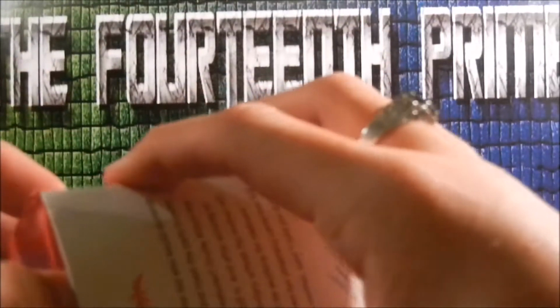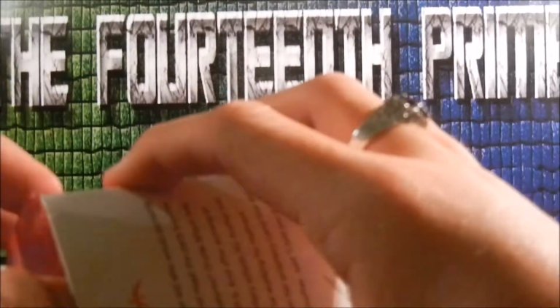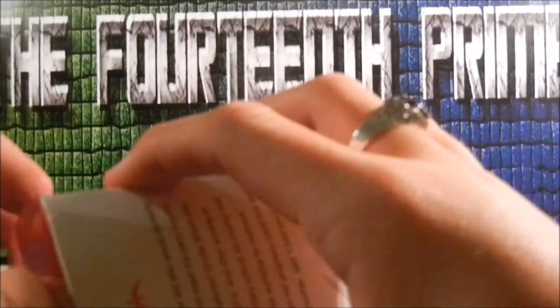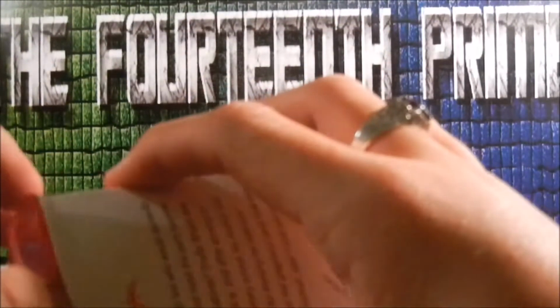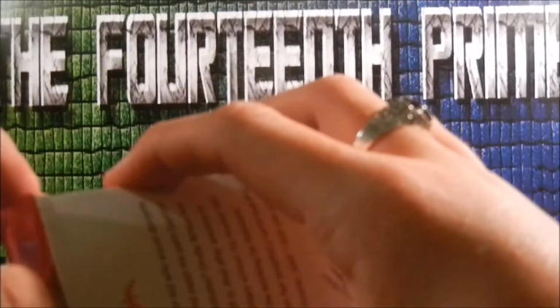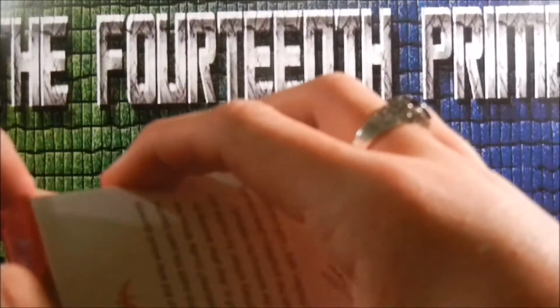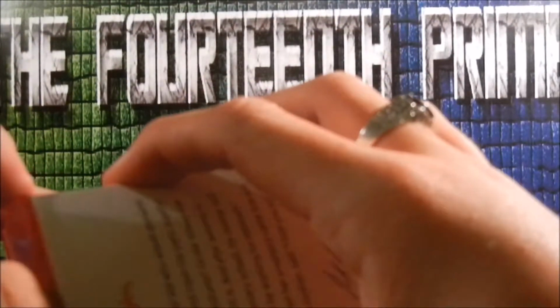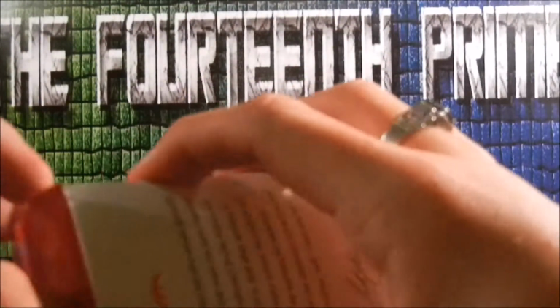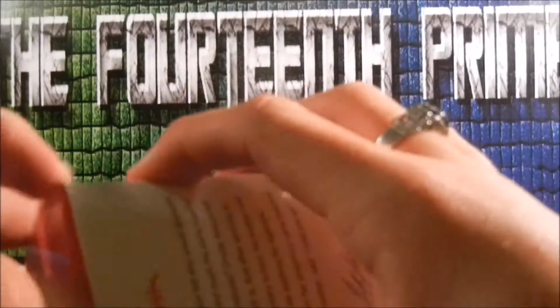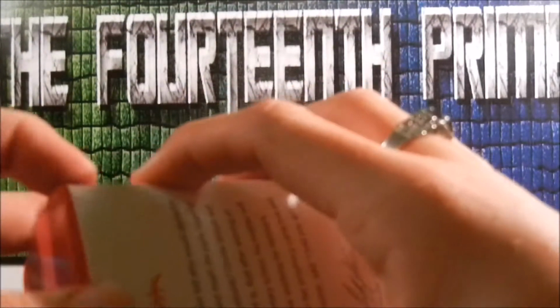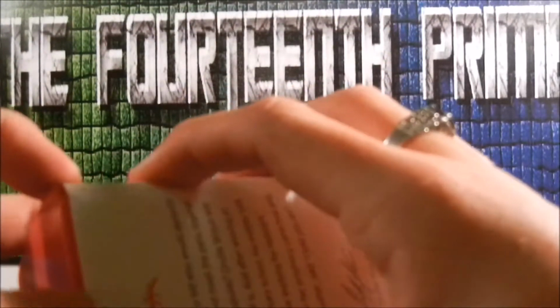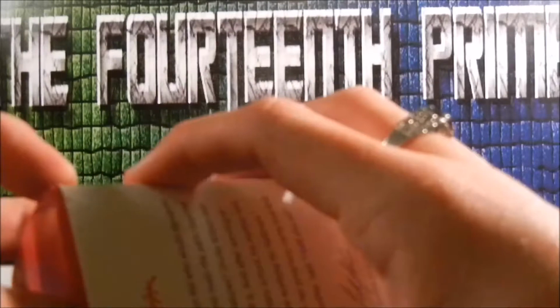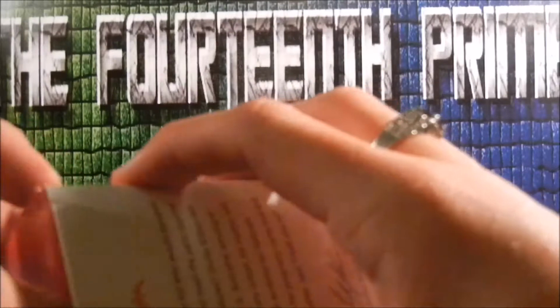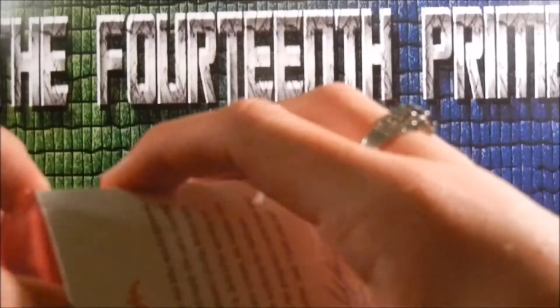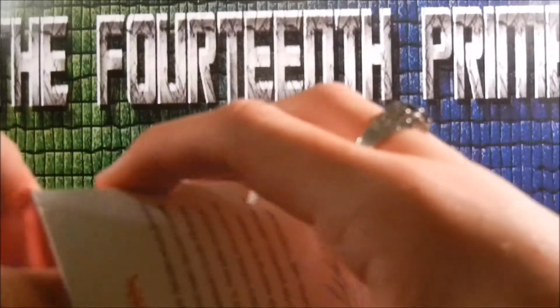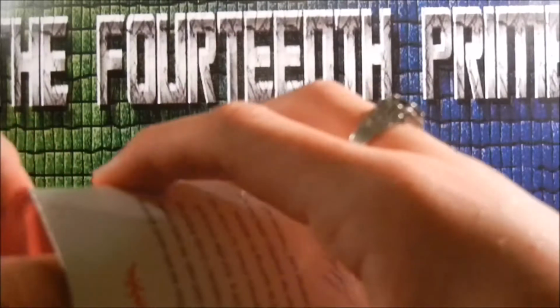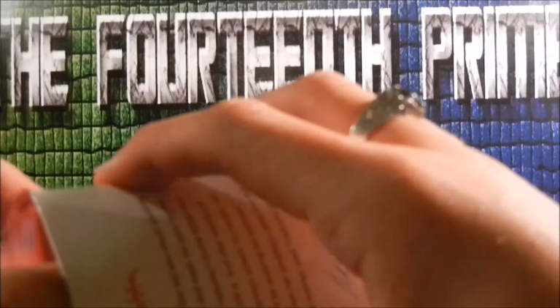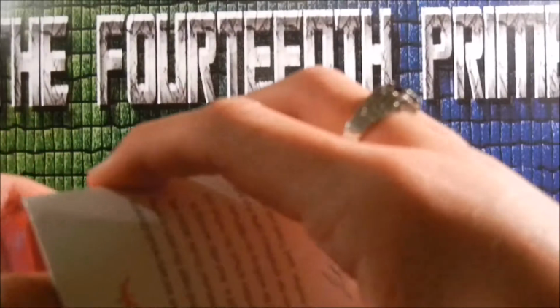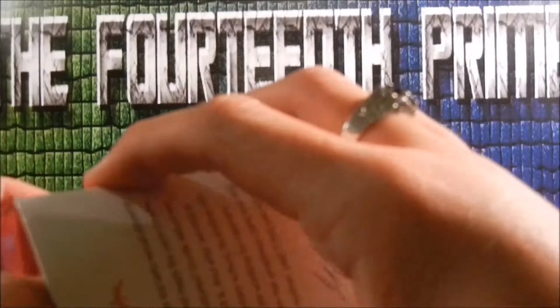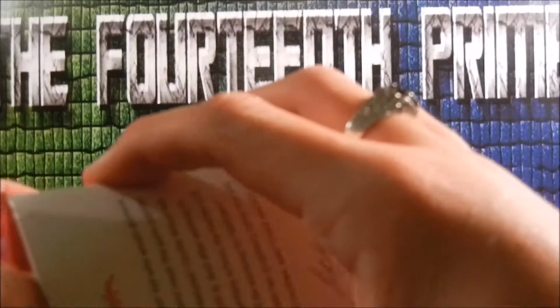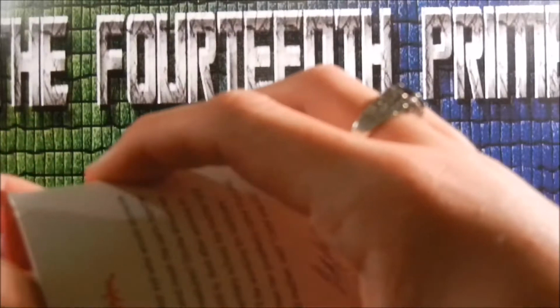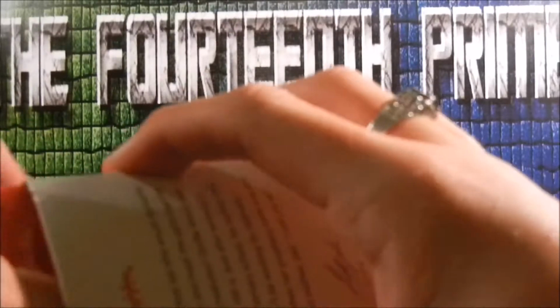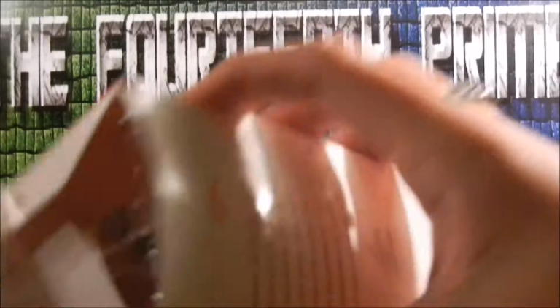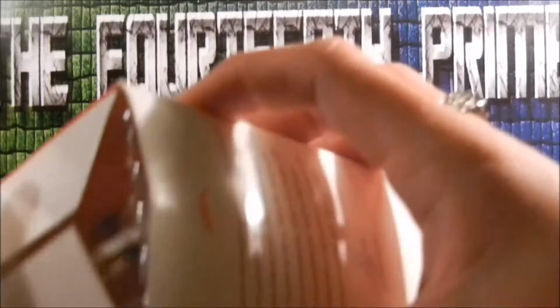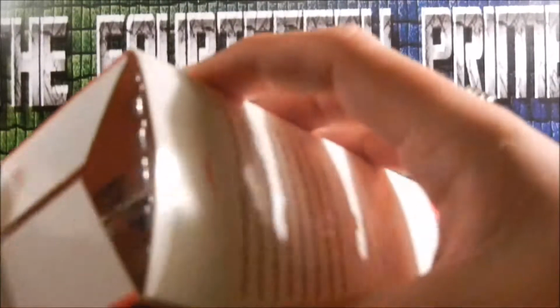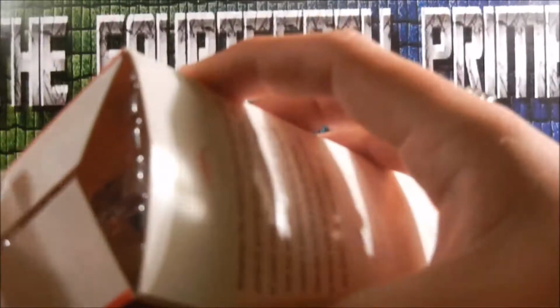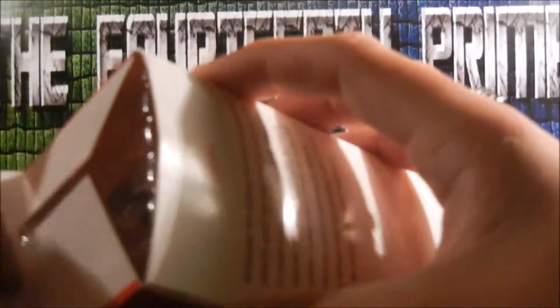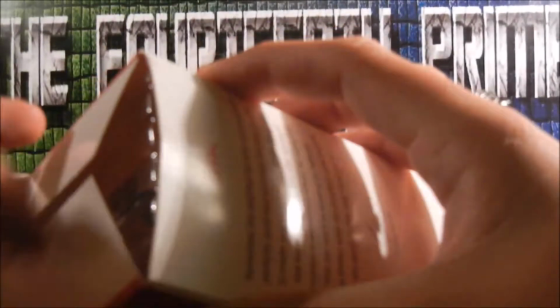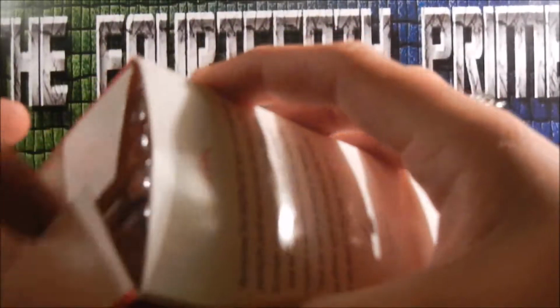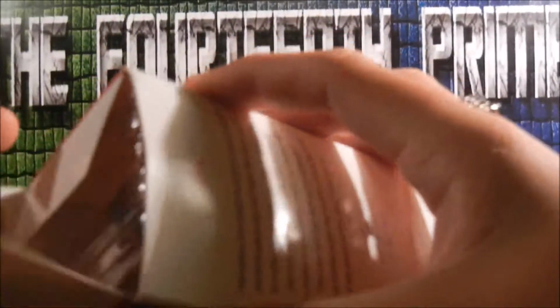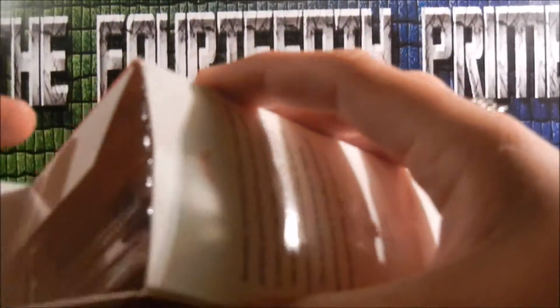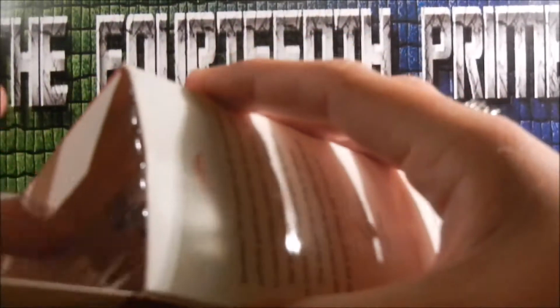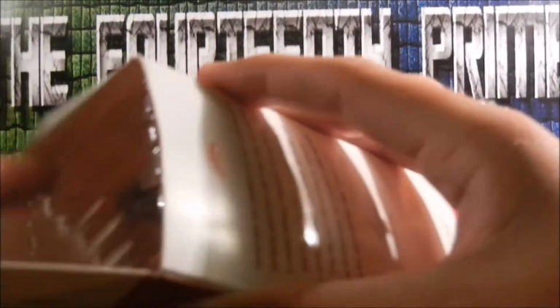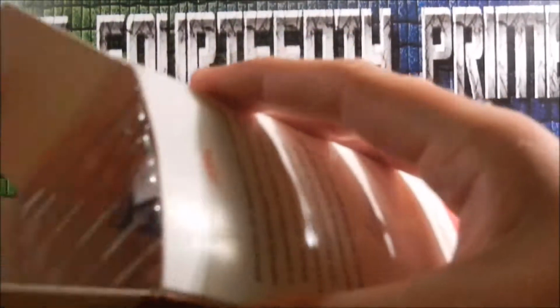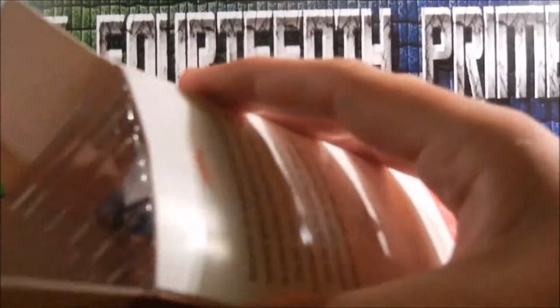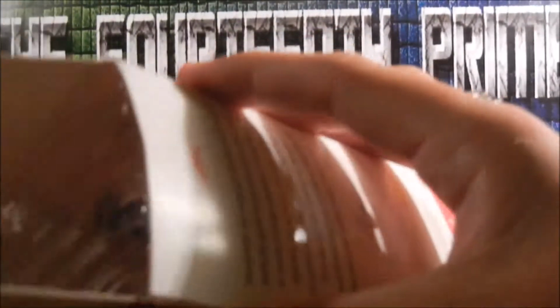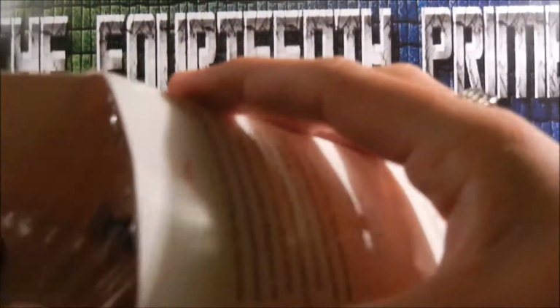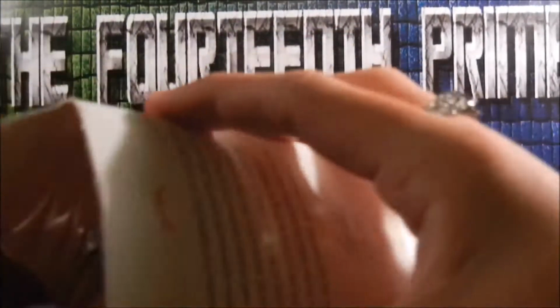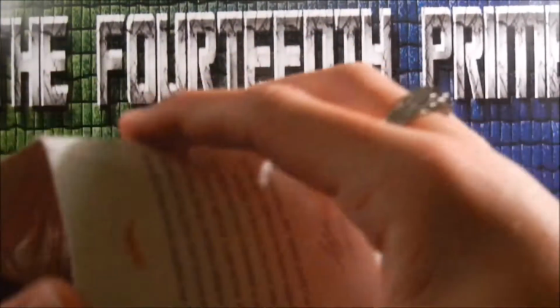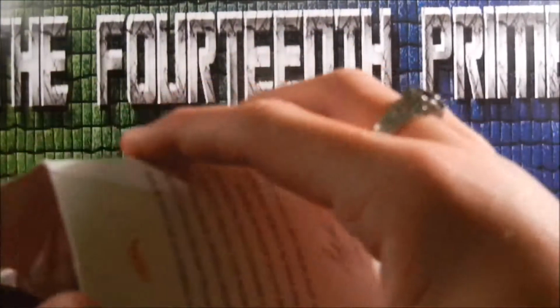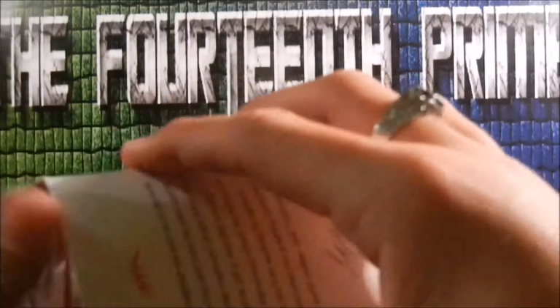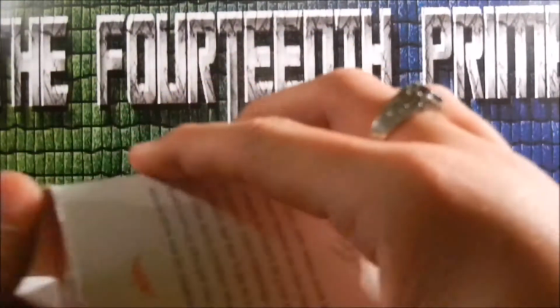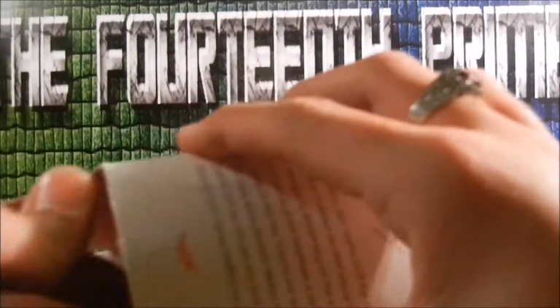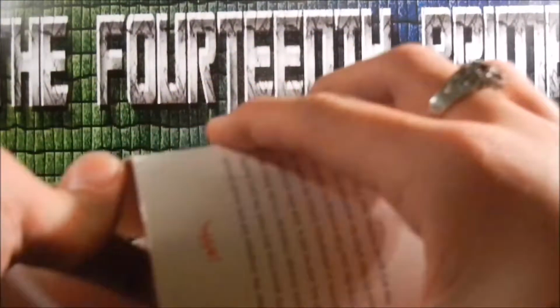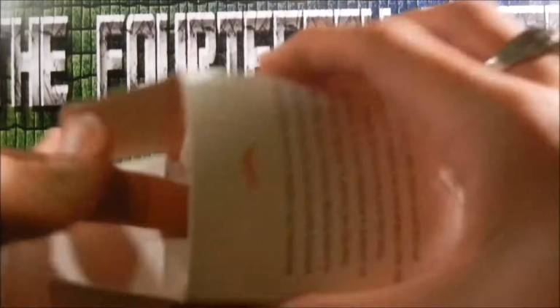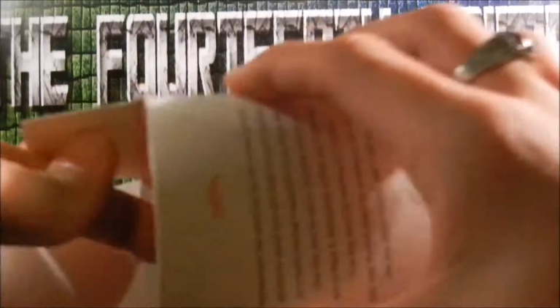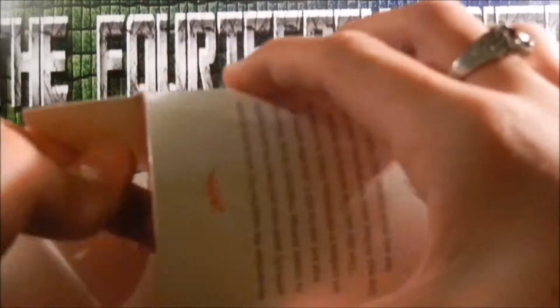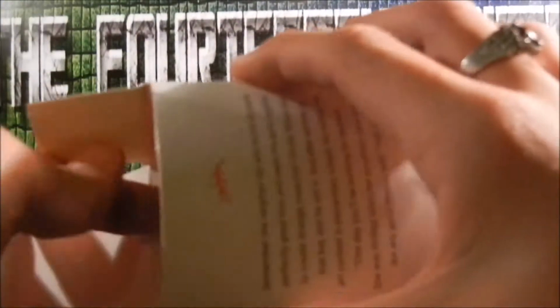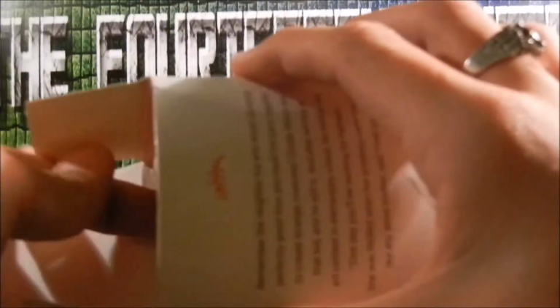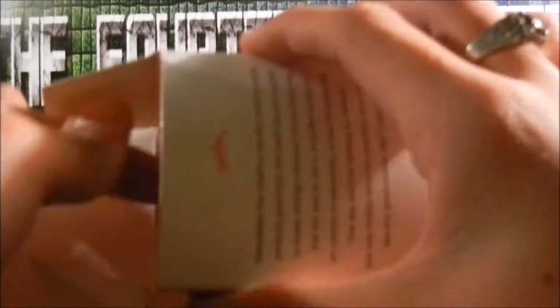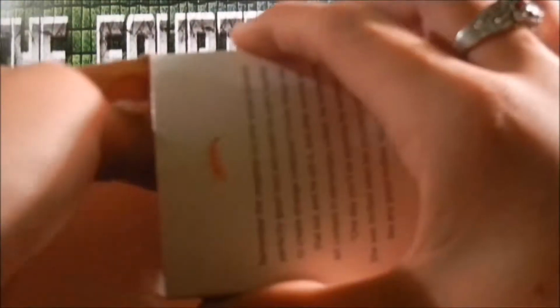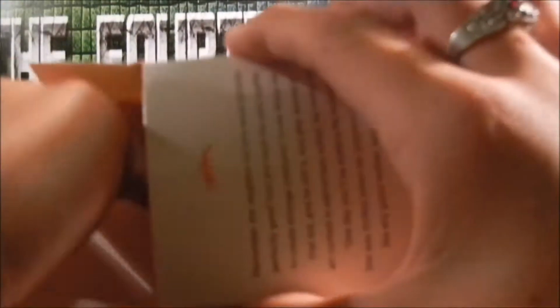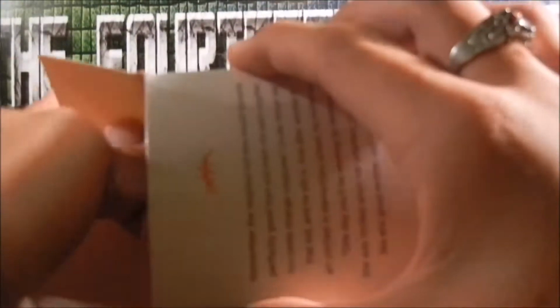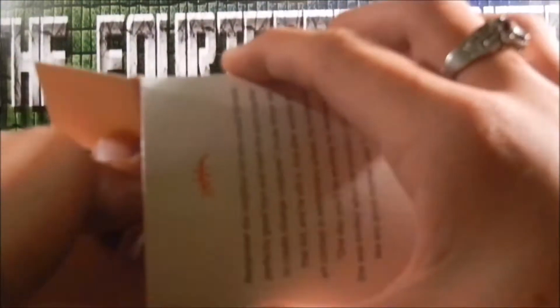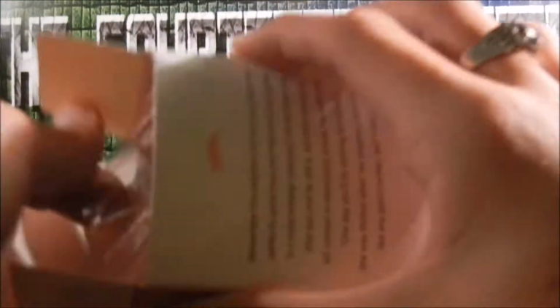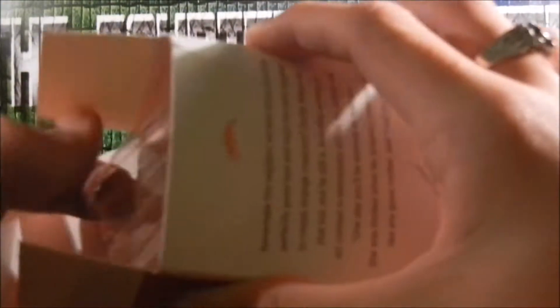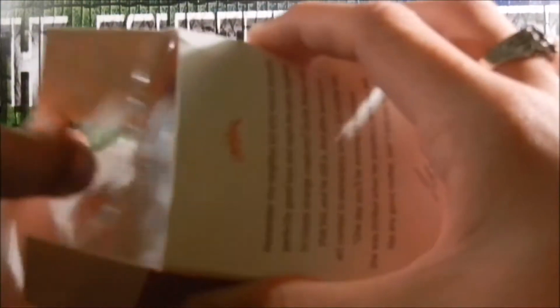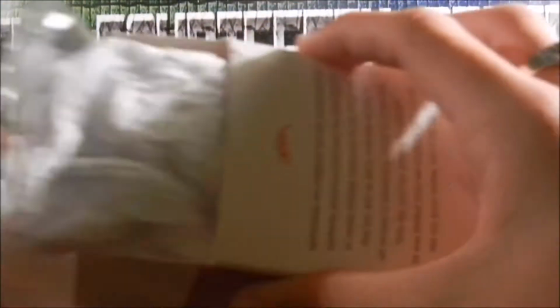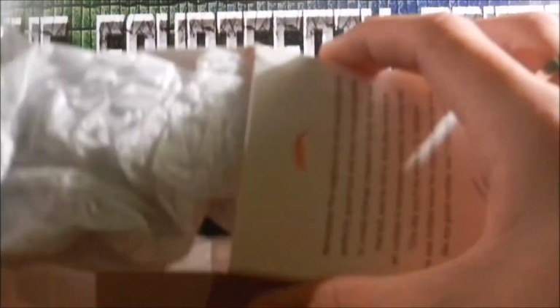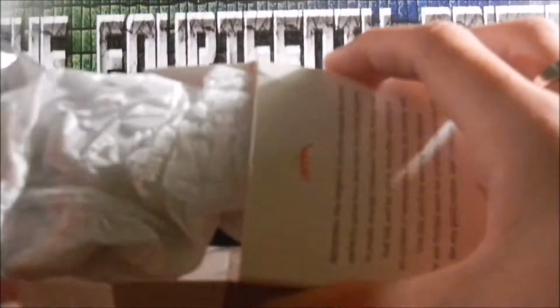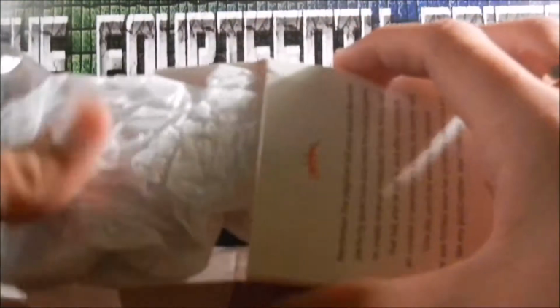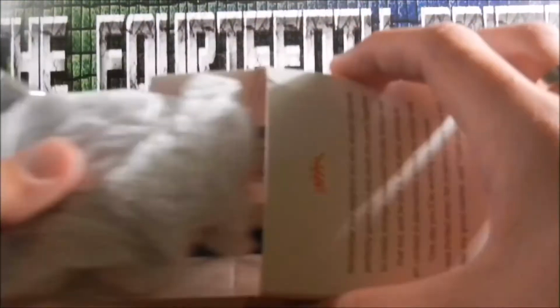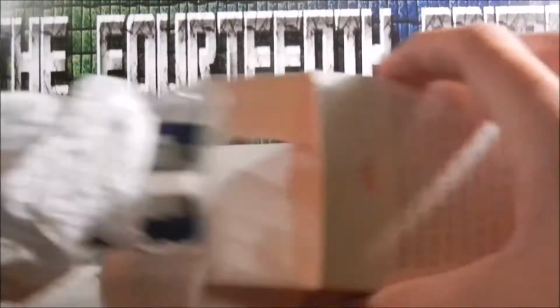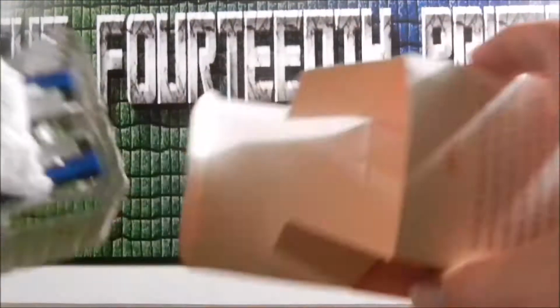I actually found this out of Books A Million, somehow. But I'm excited — are you guys excited? I'm excited.